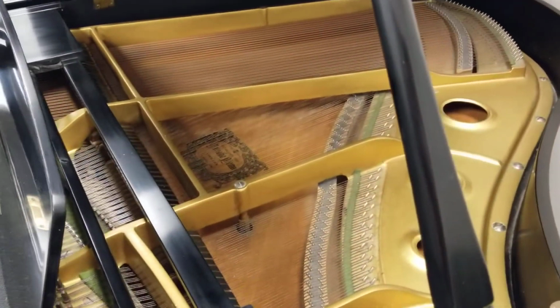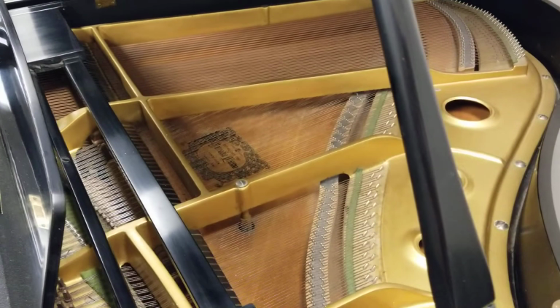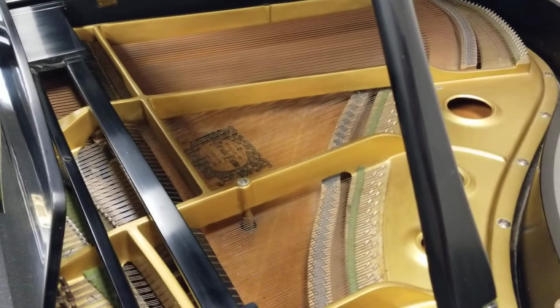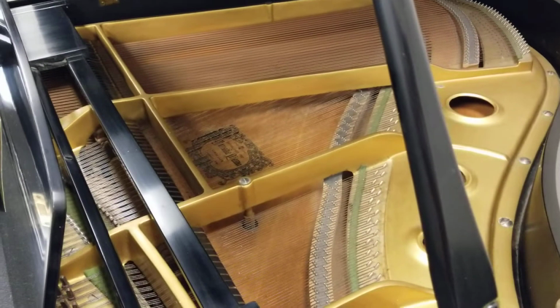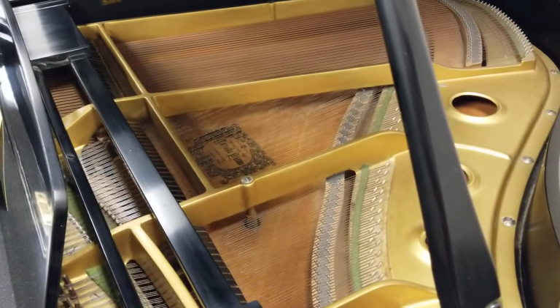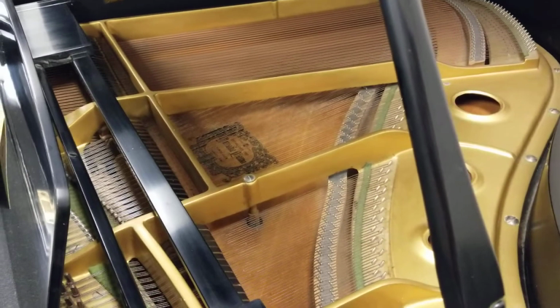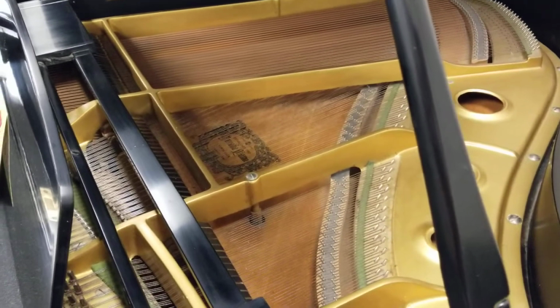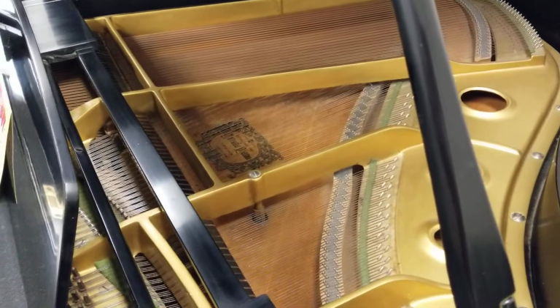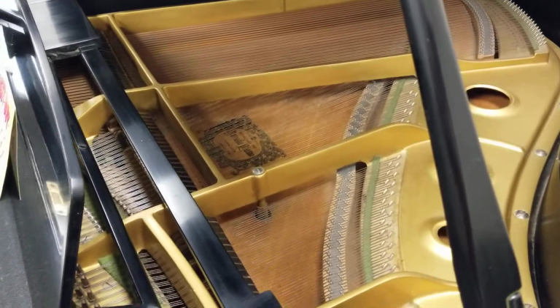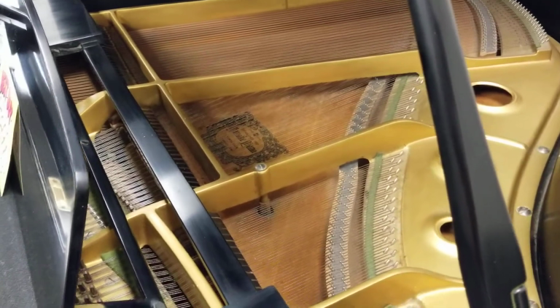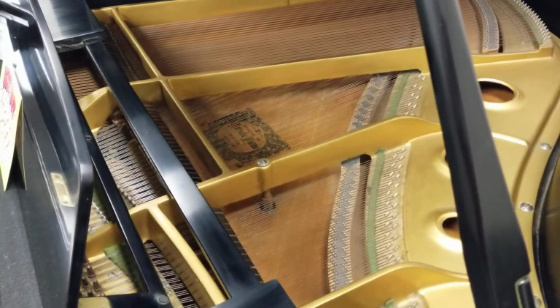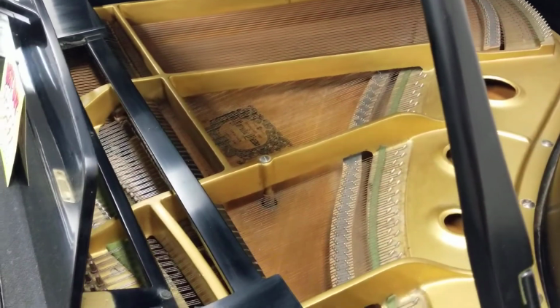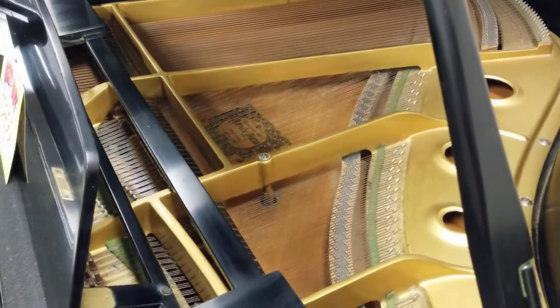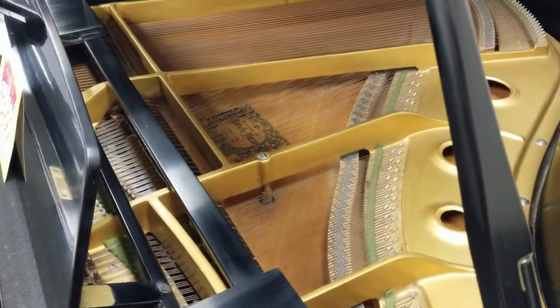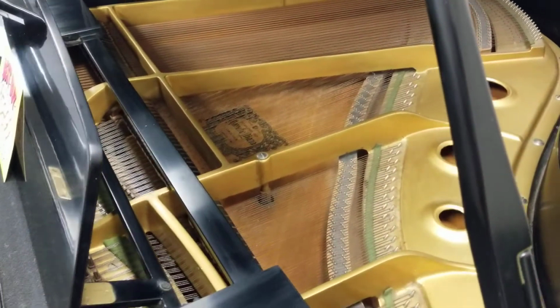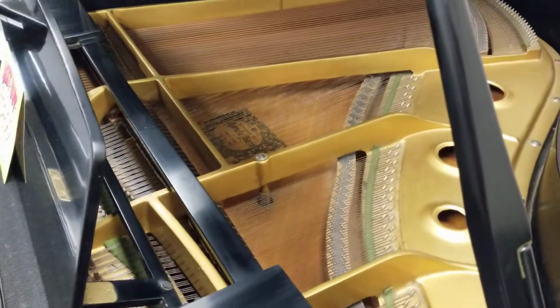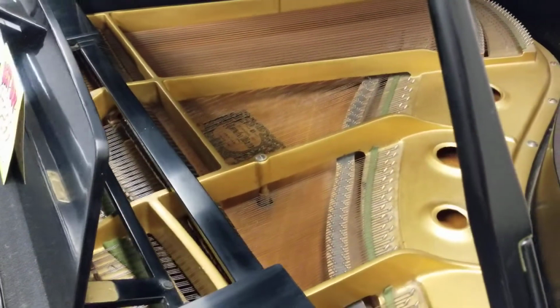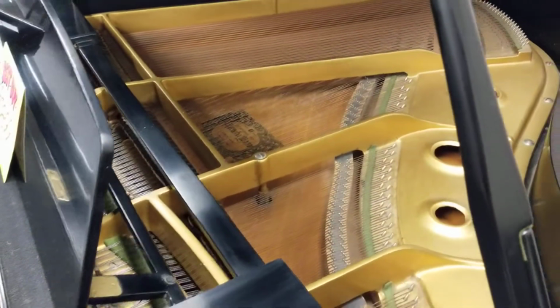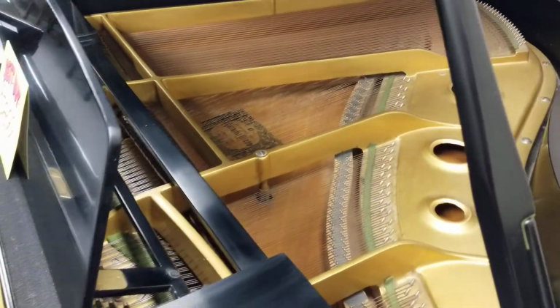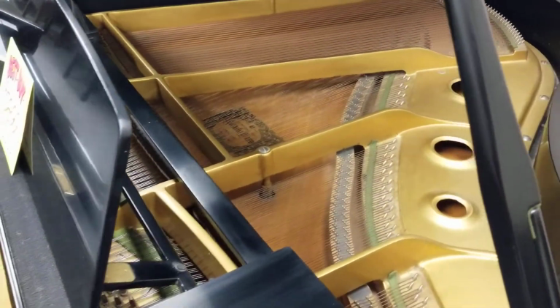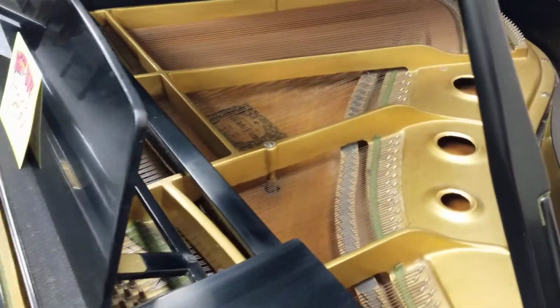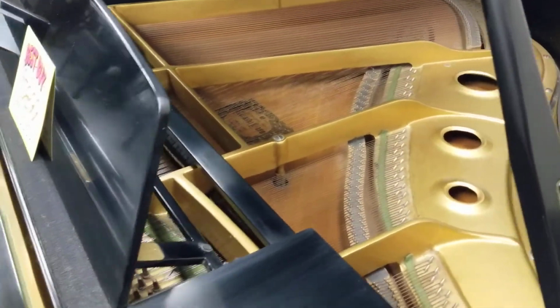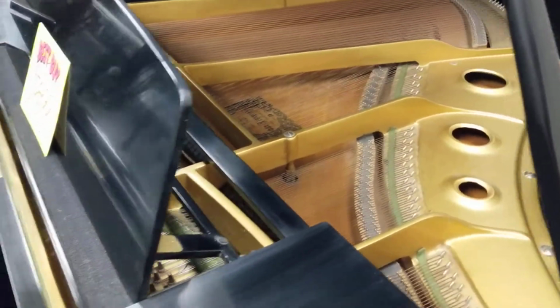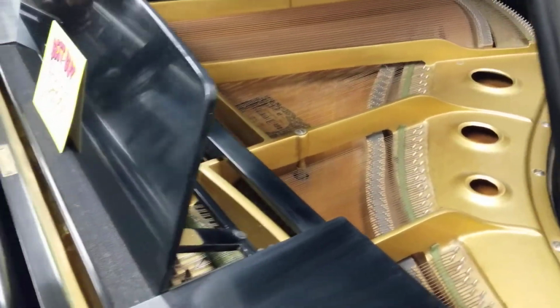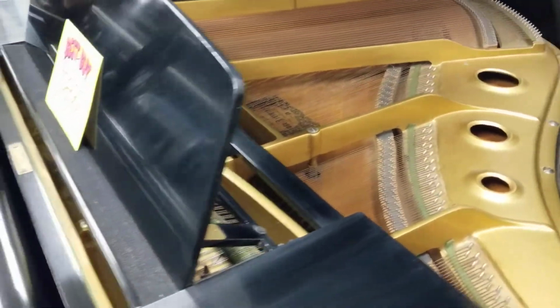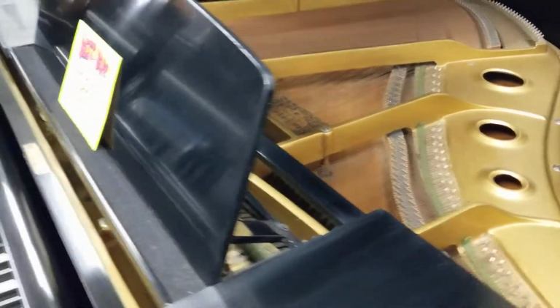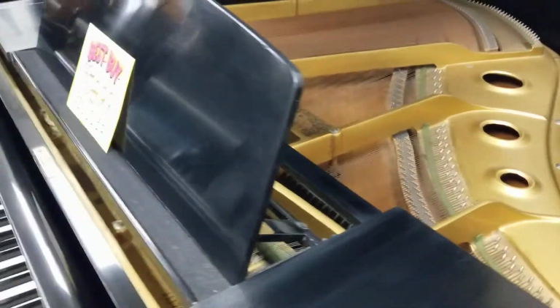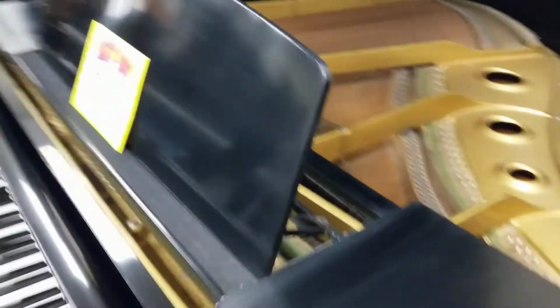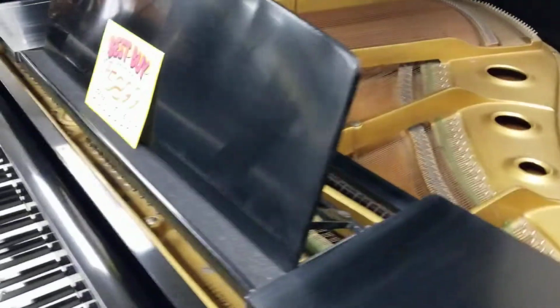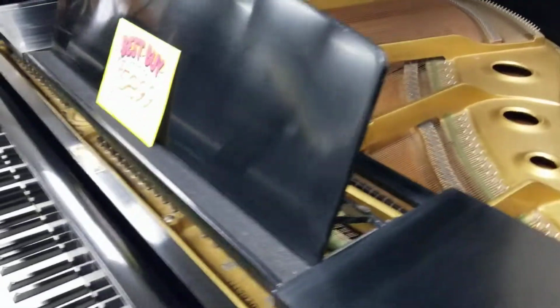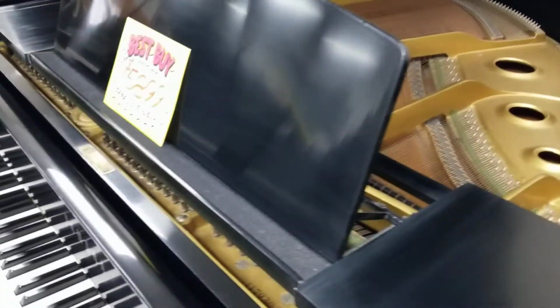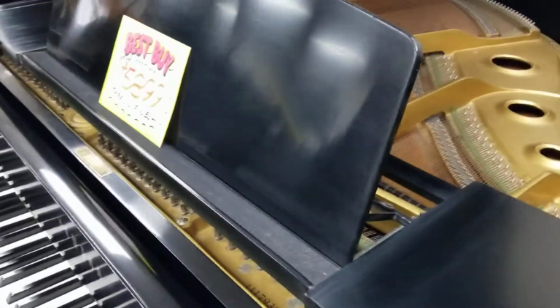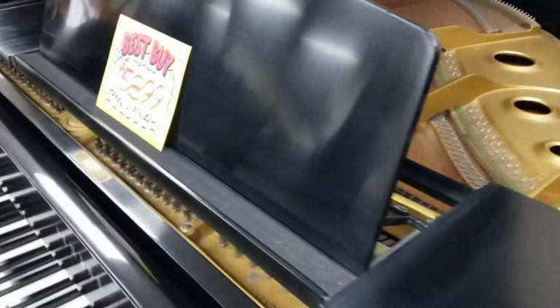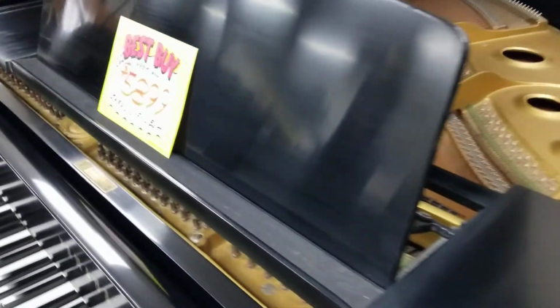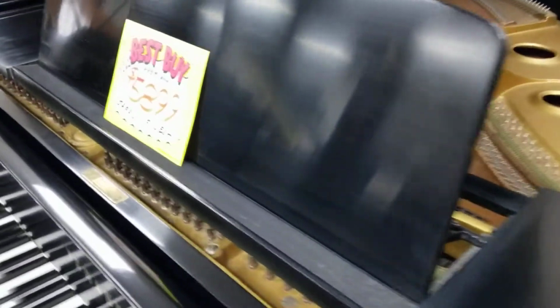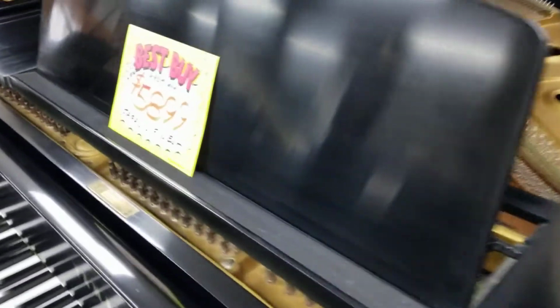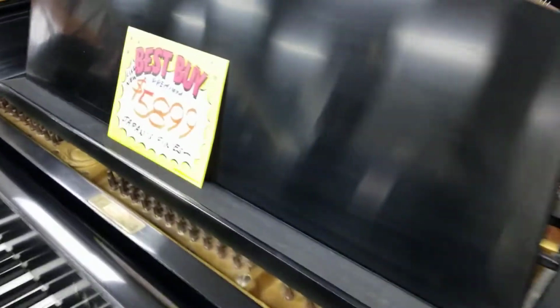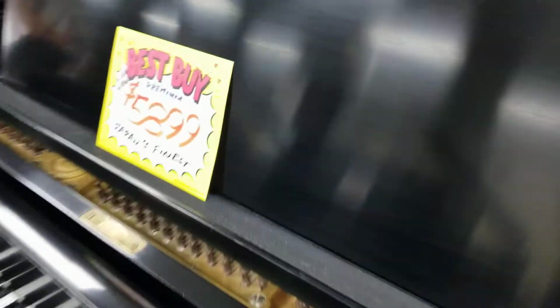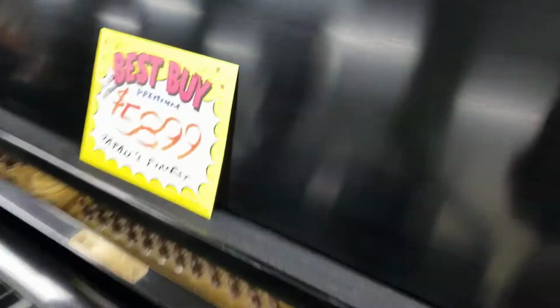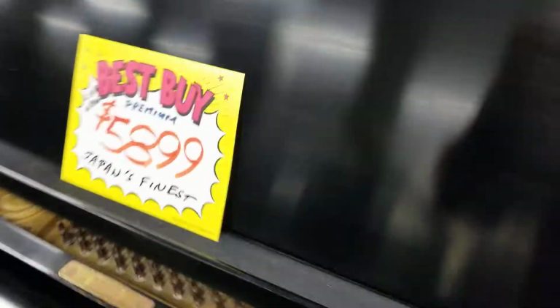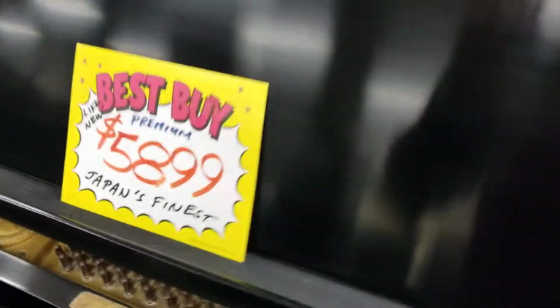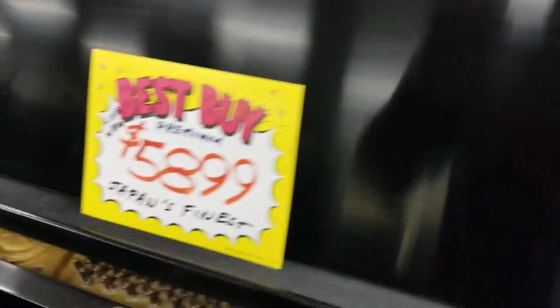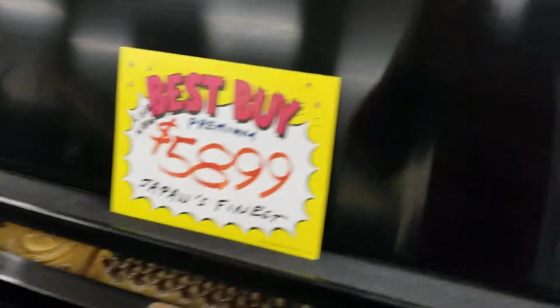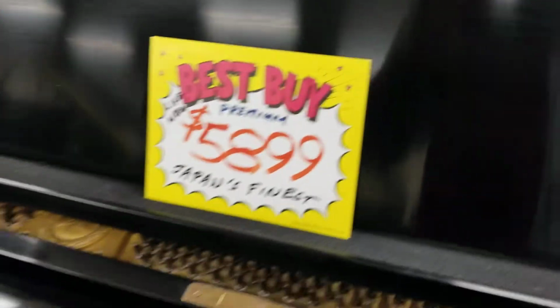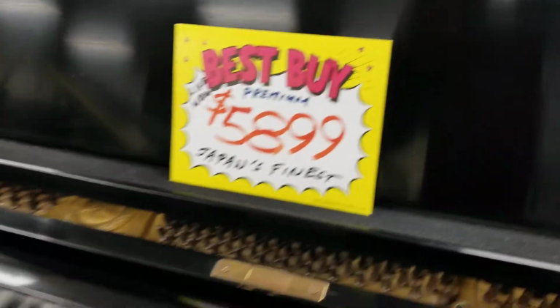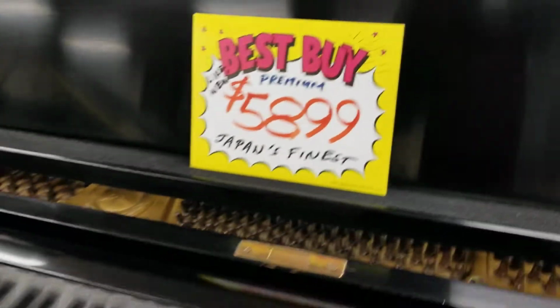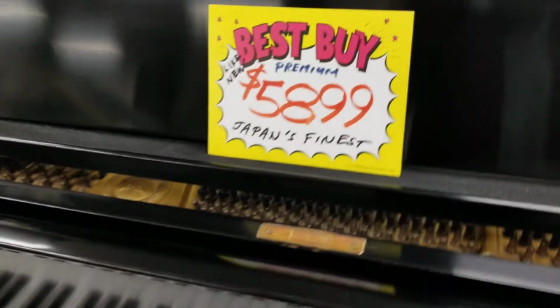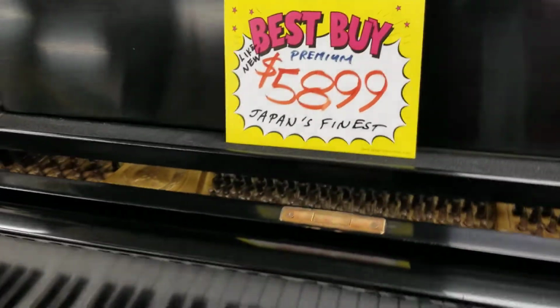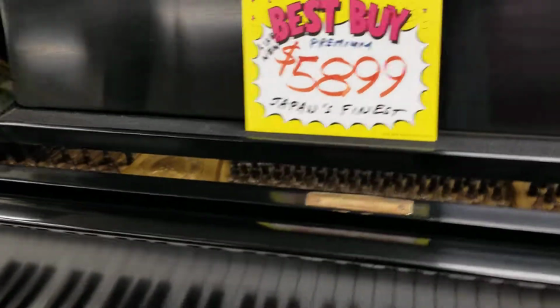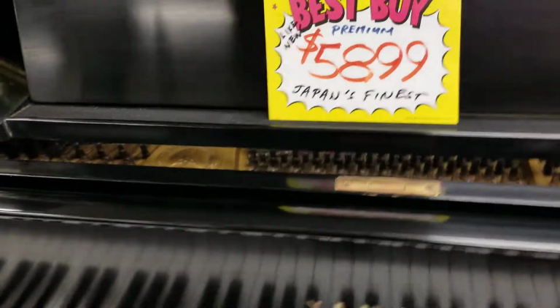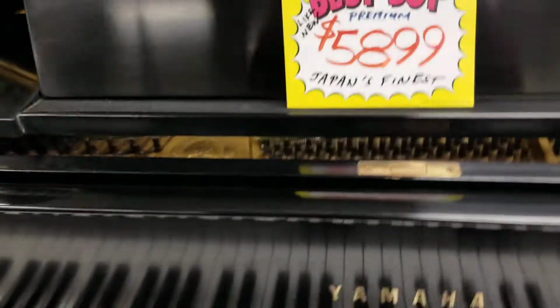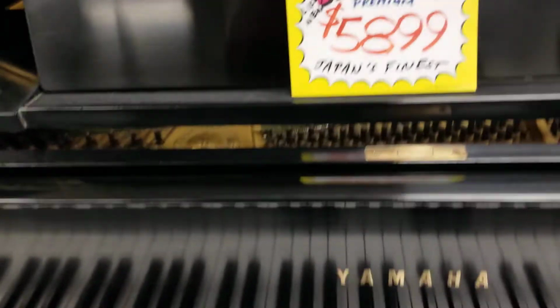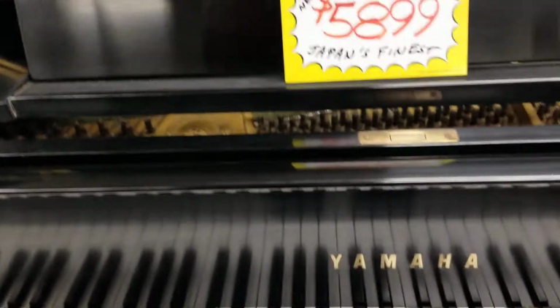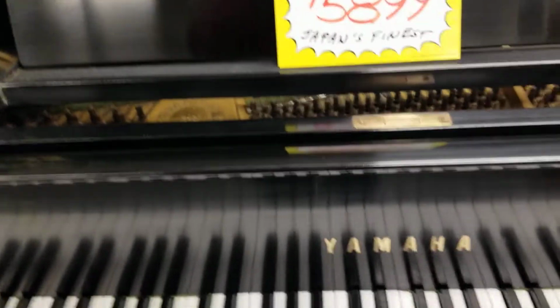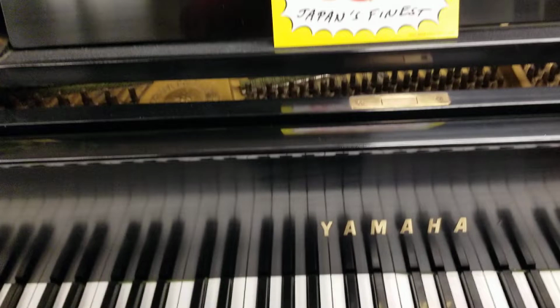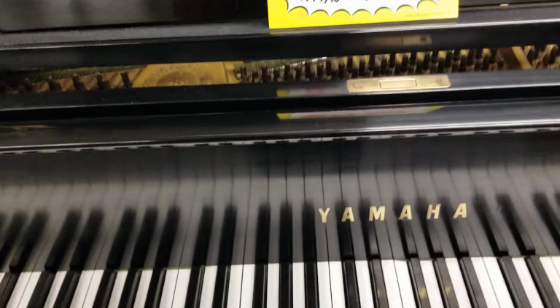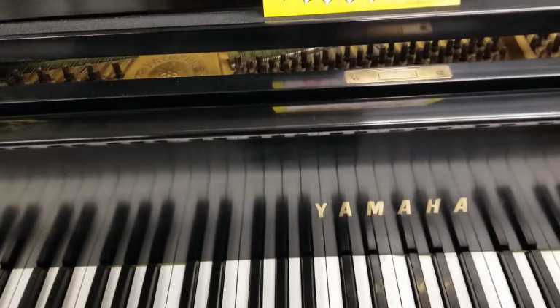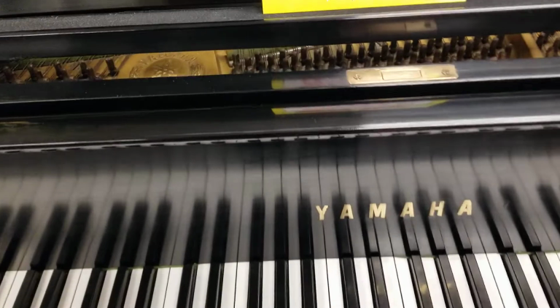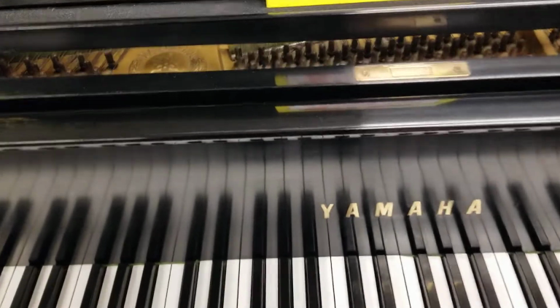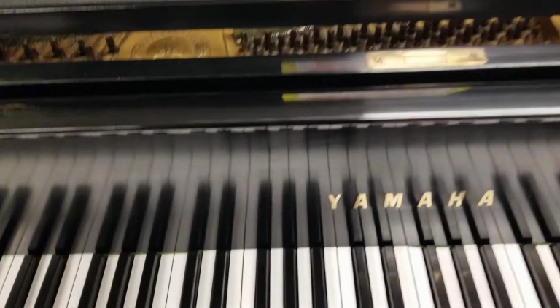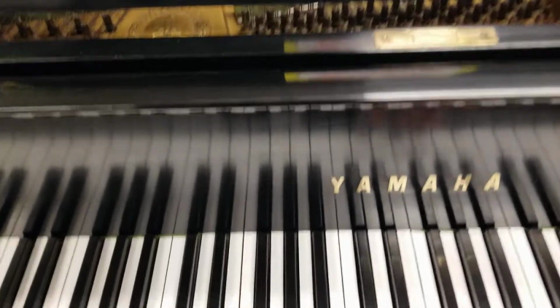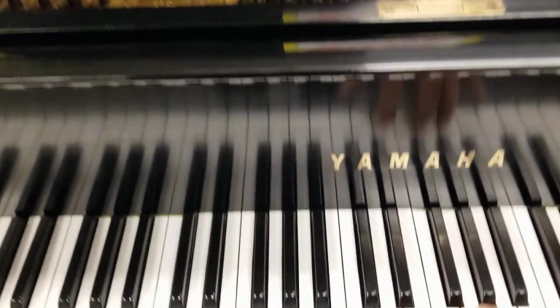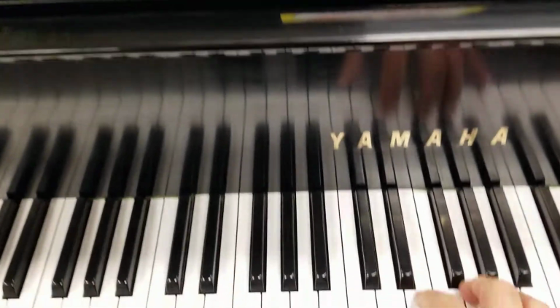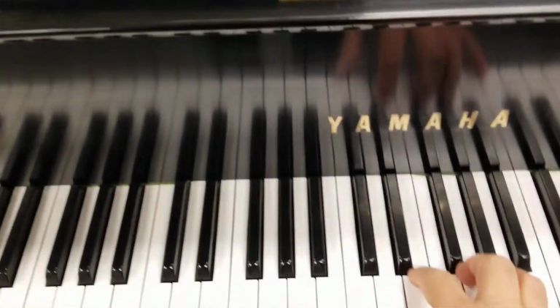Aging, but not bad at all. And learning on — yeah, beautiful.